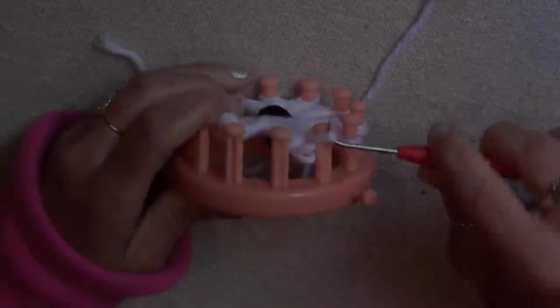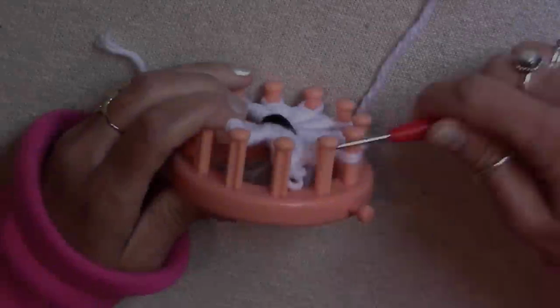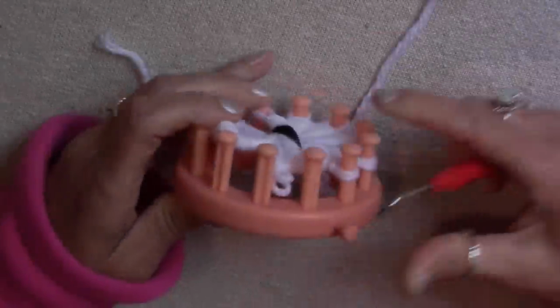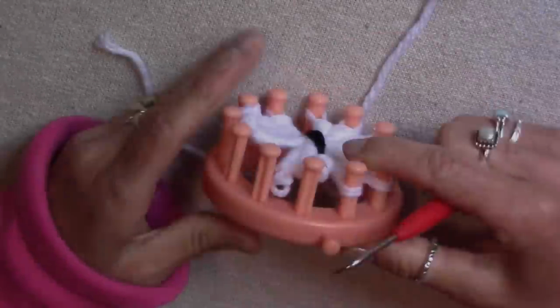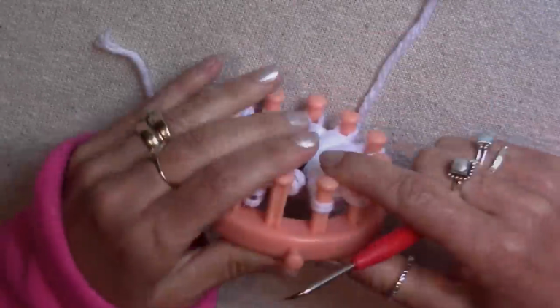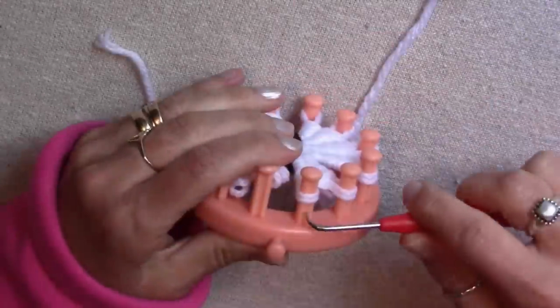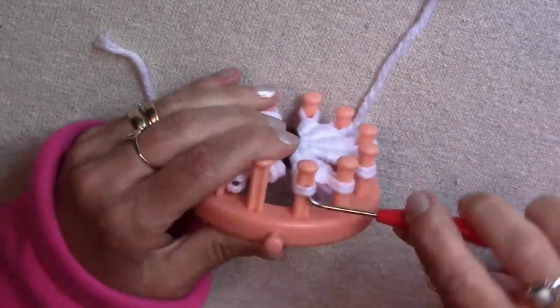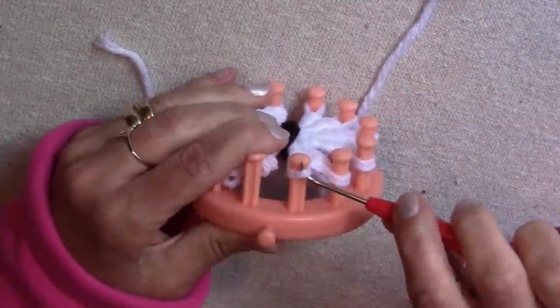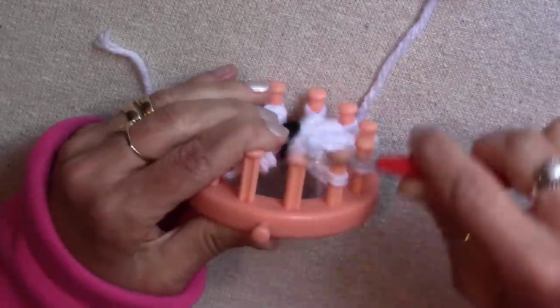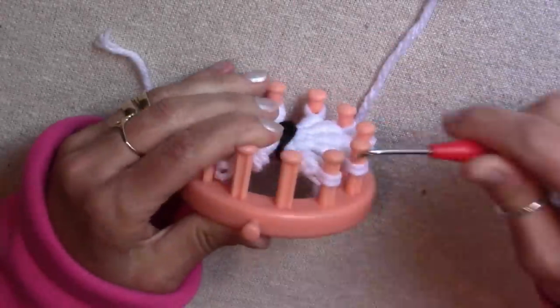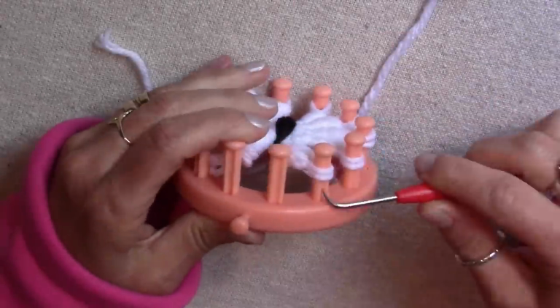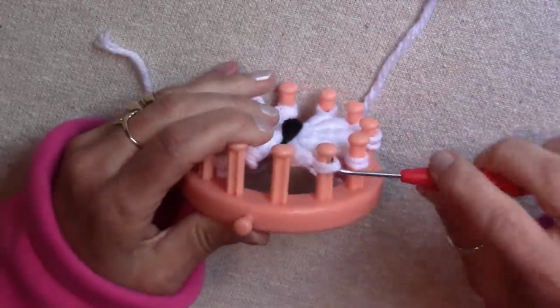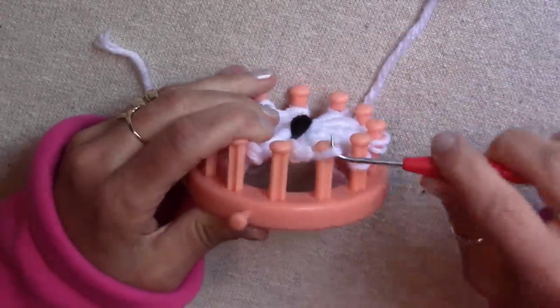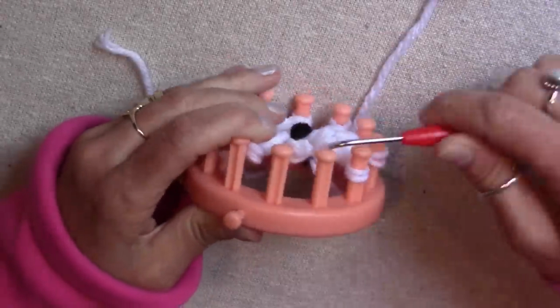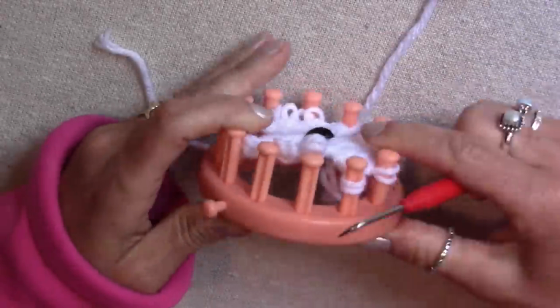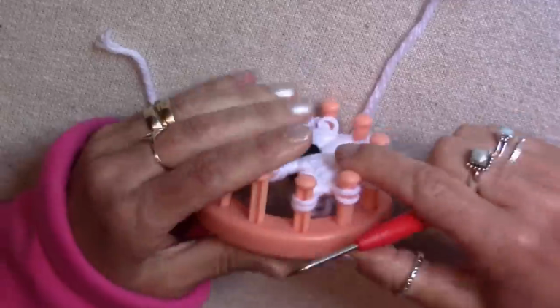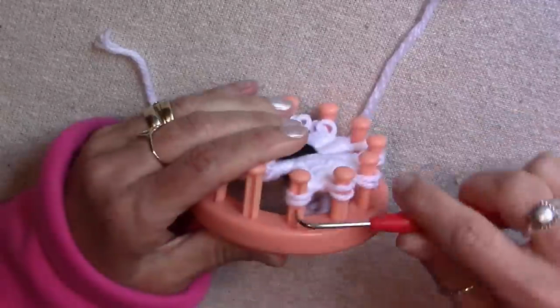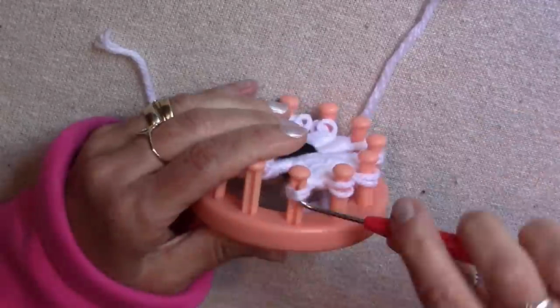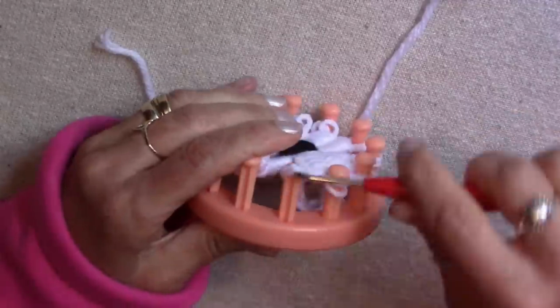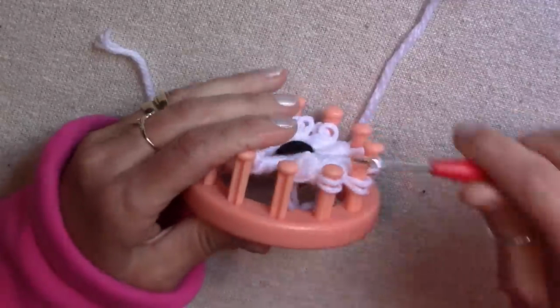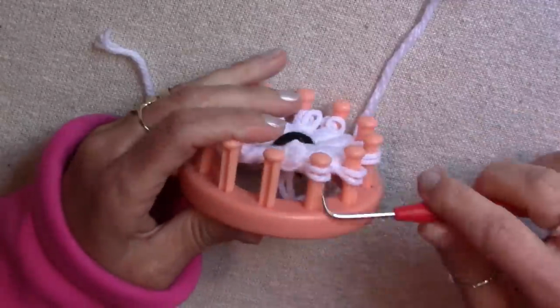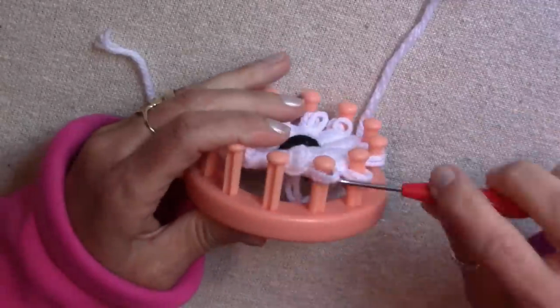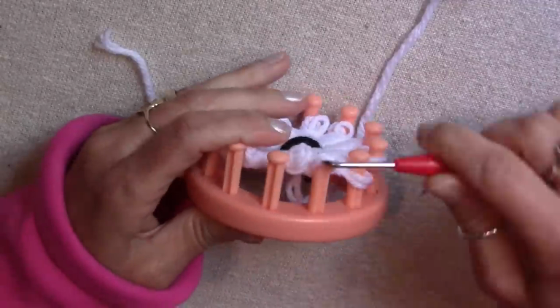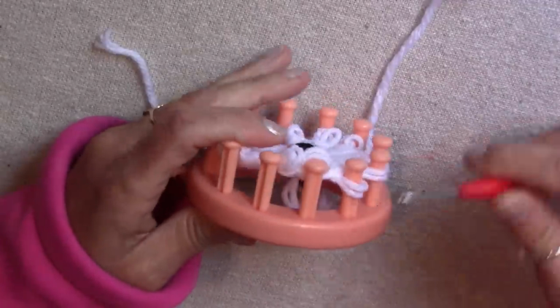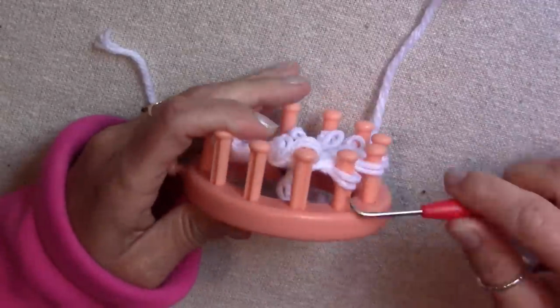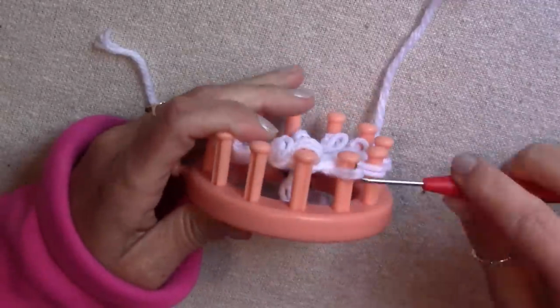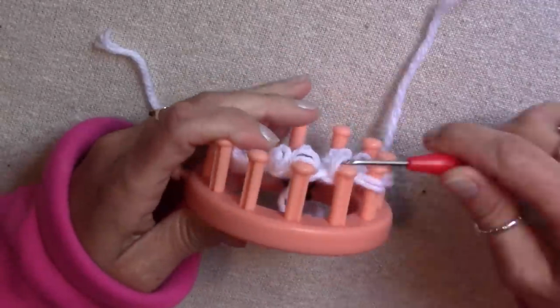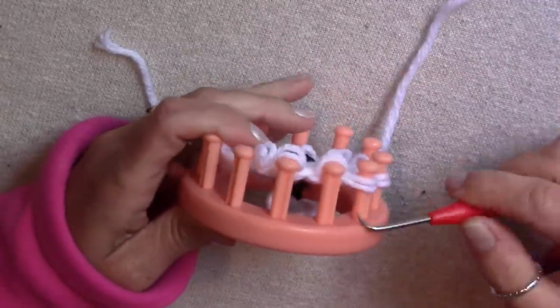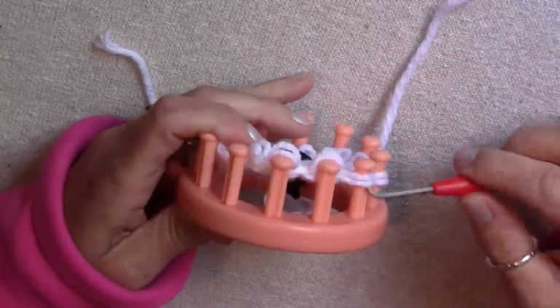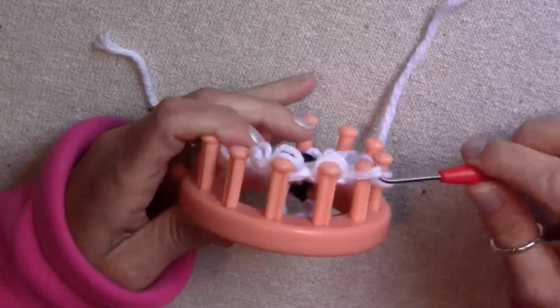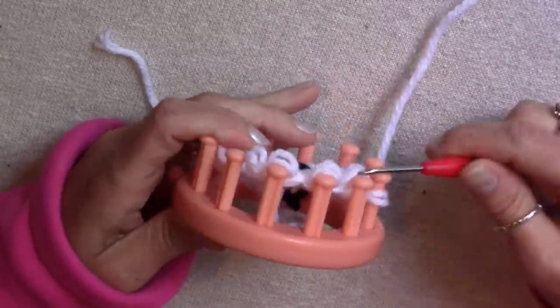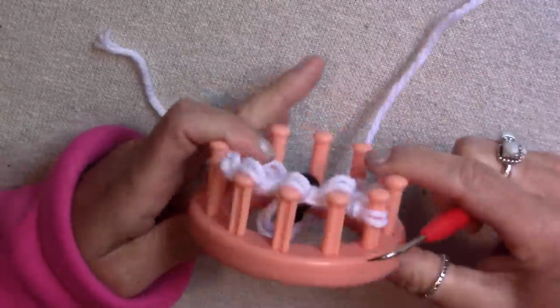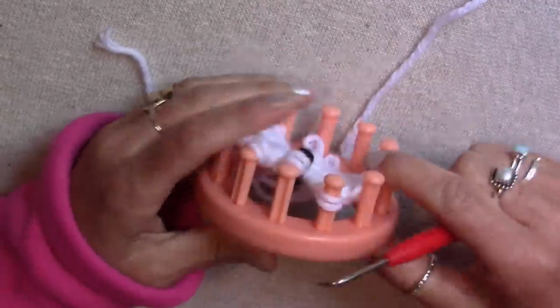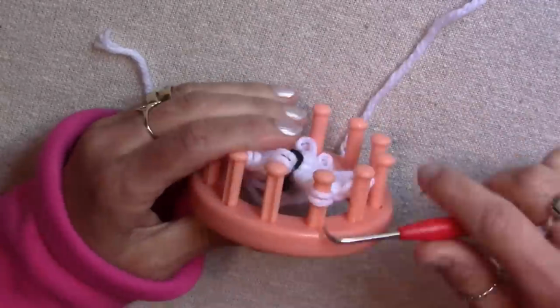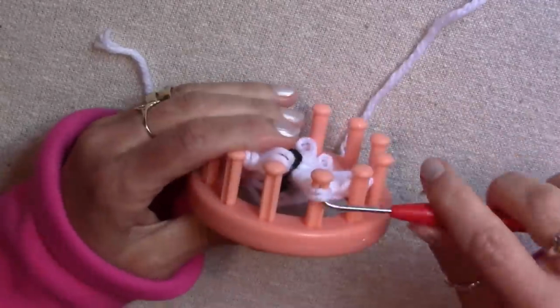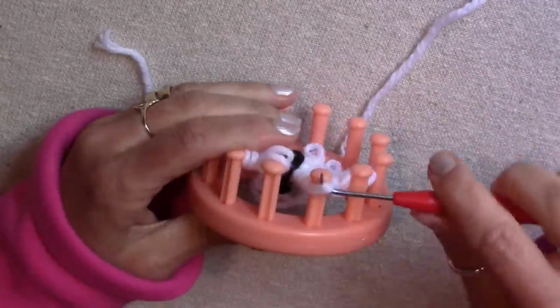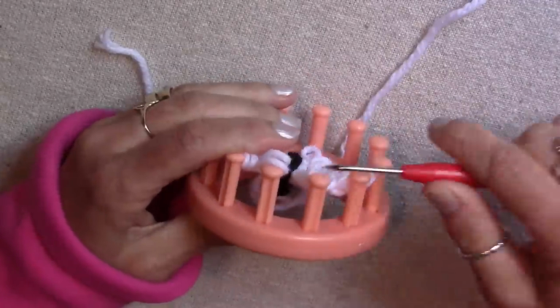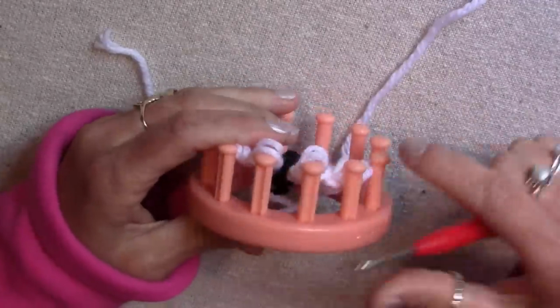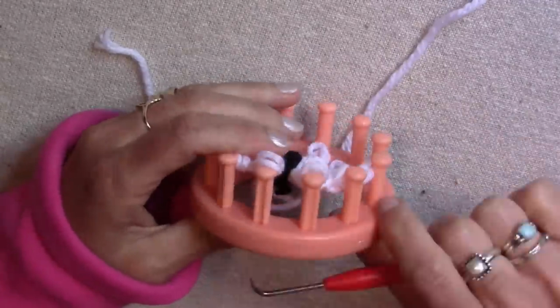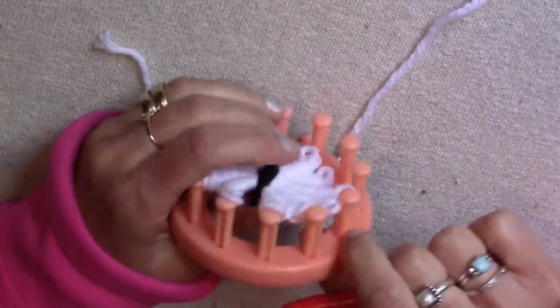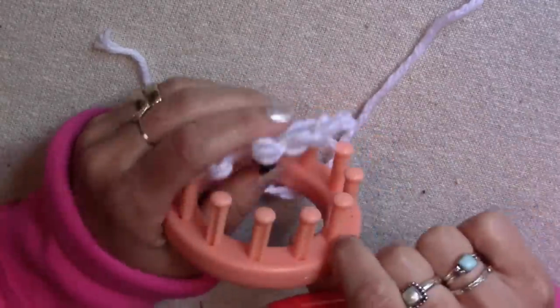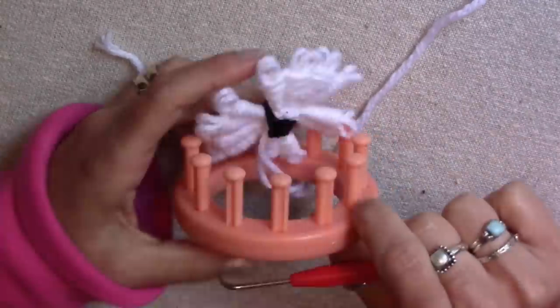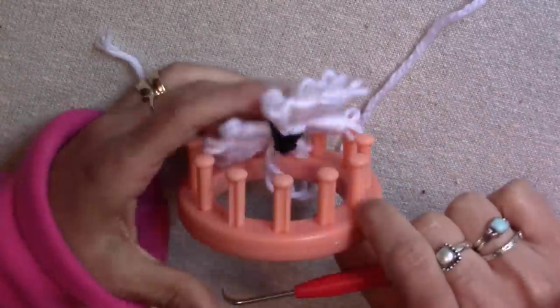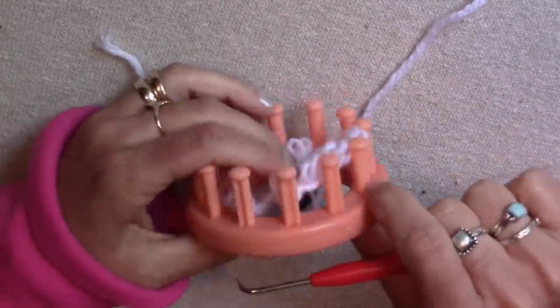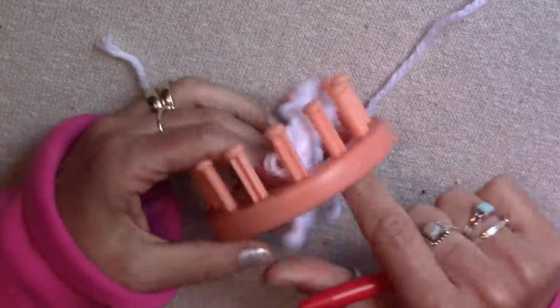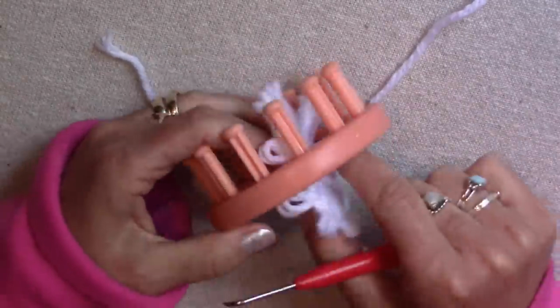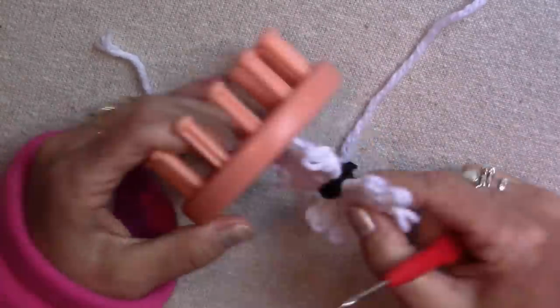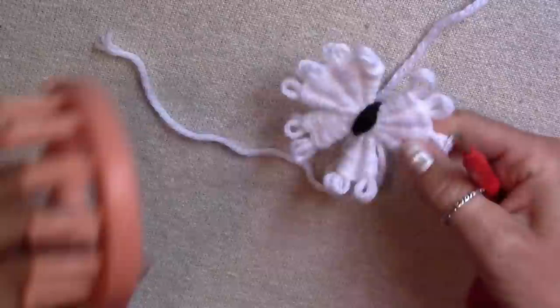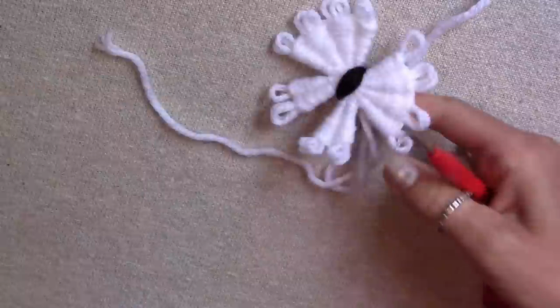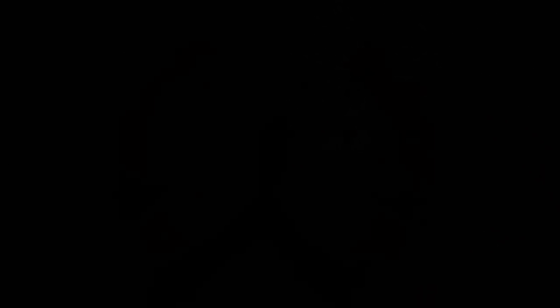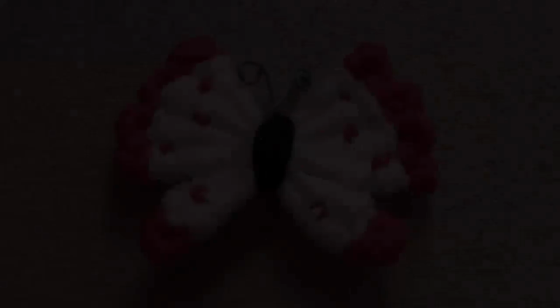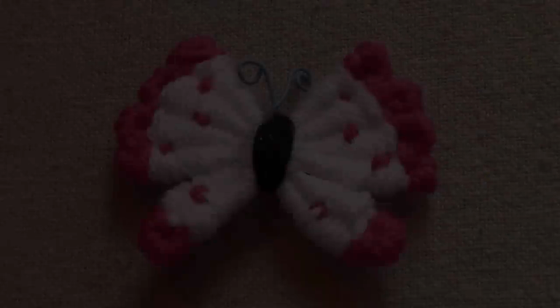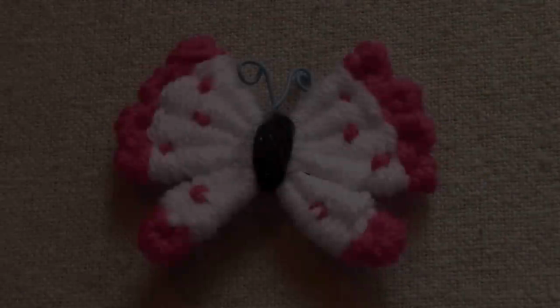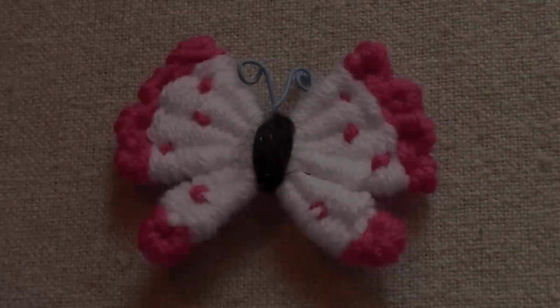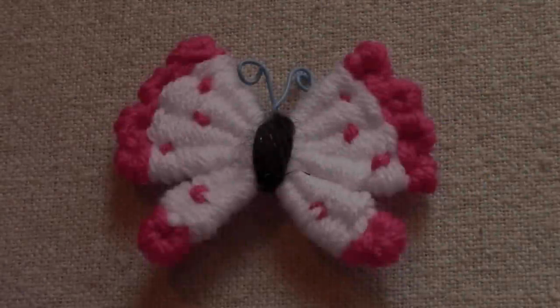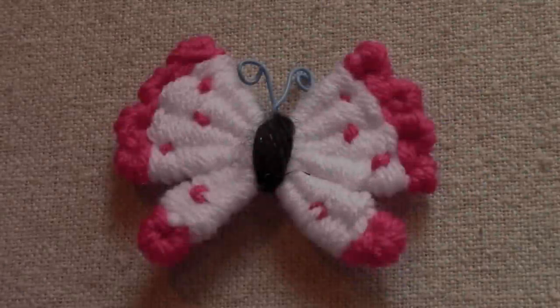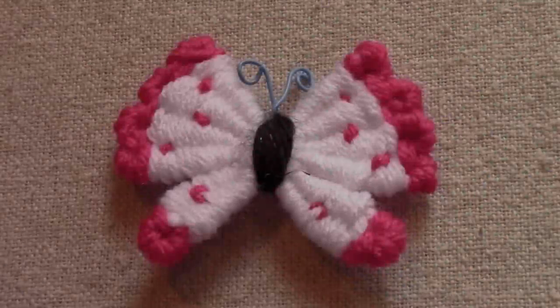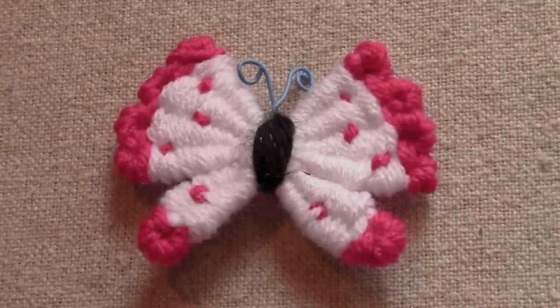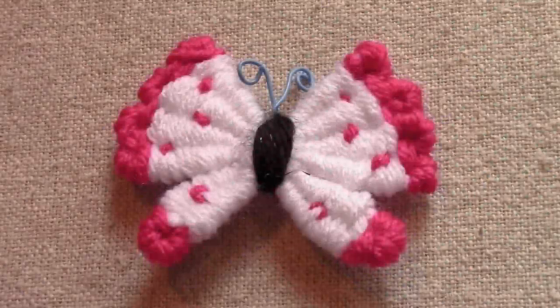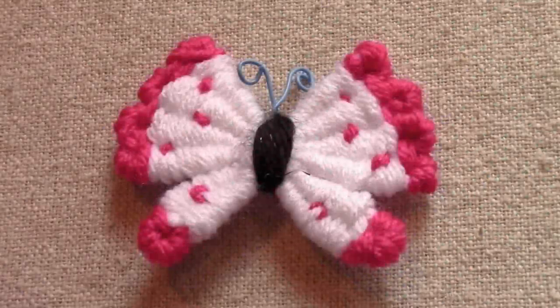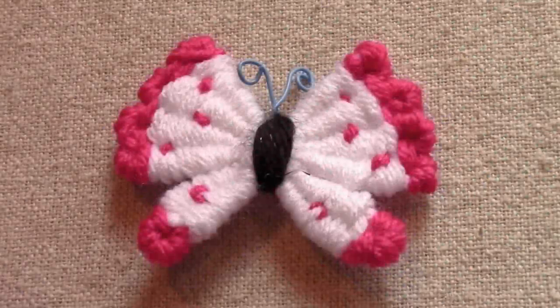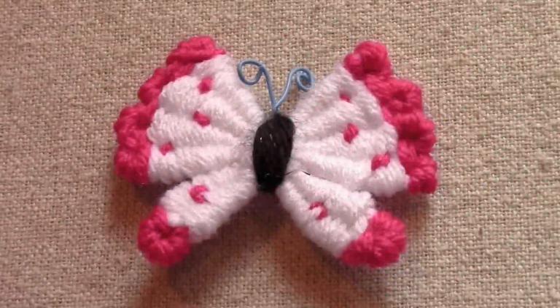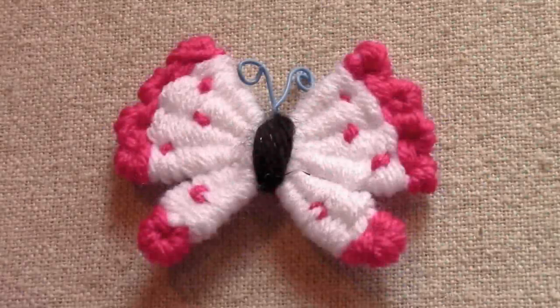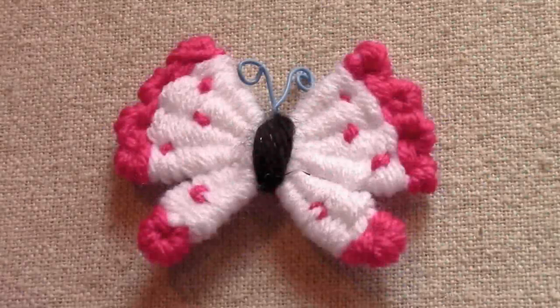Now carefully take the butterfly off of the loom. Let's make the edges of the wings.